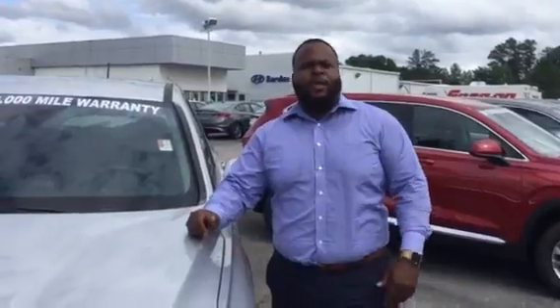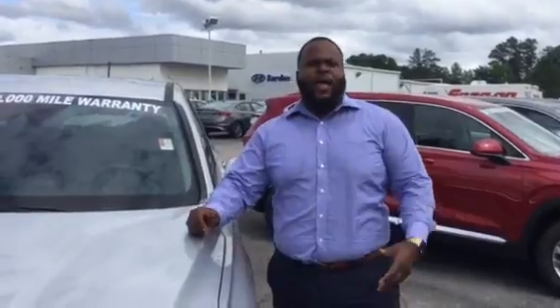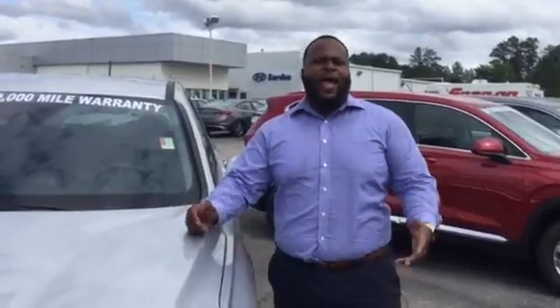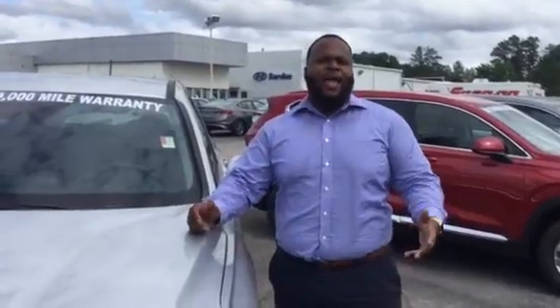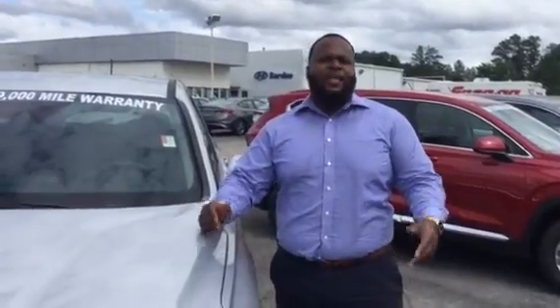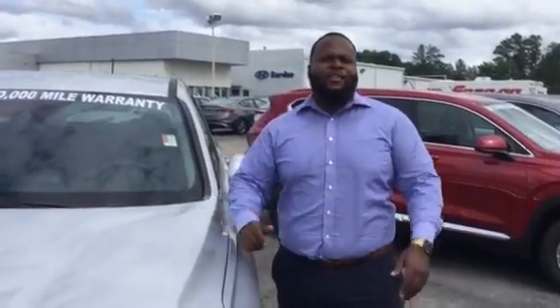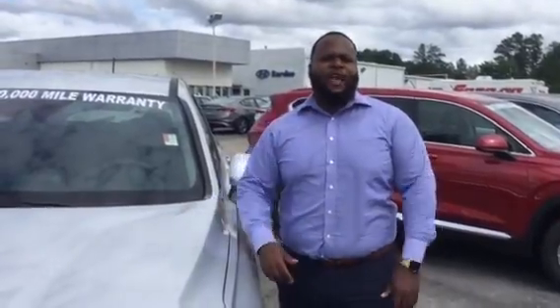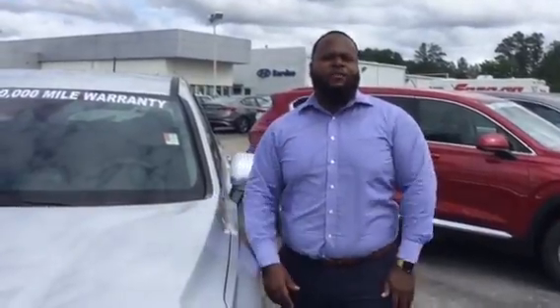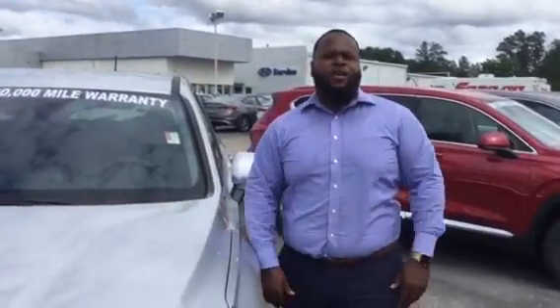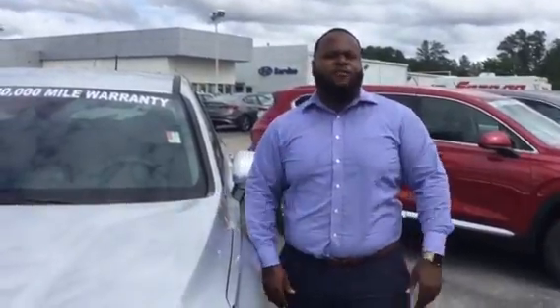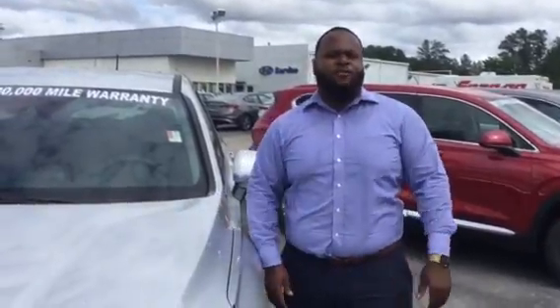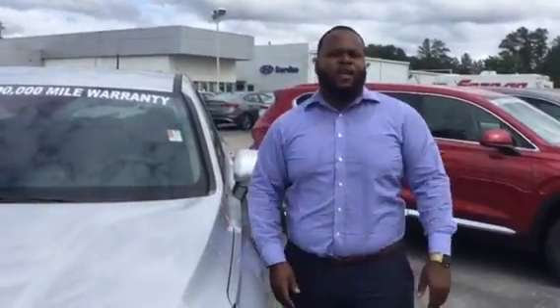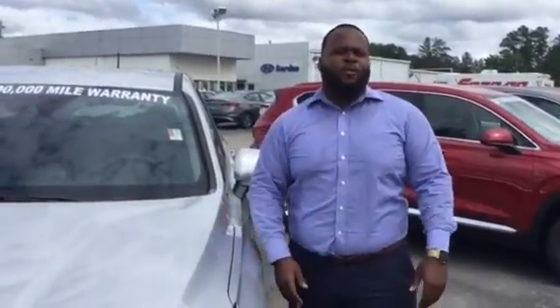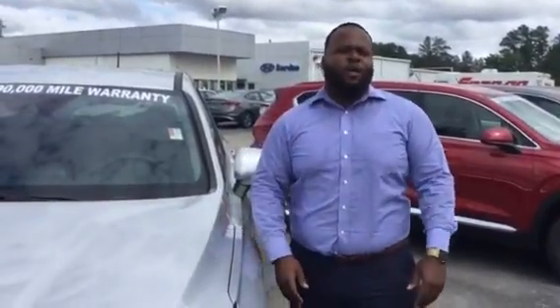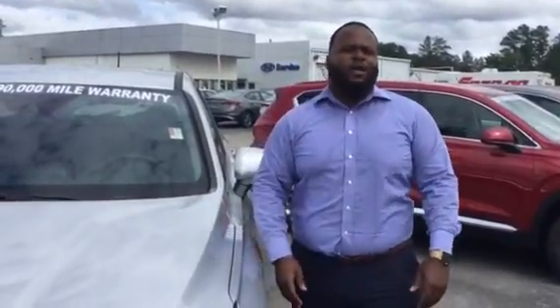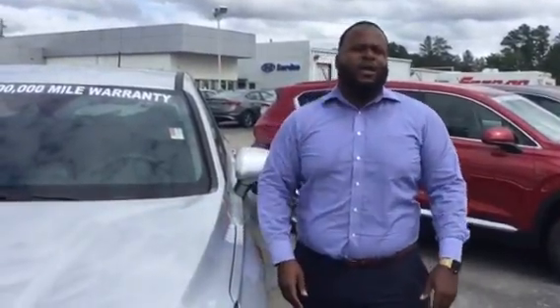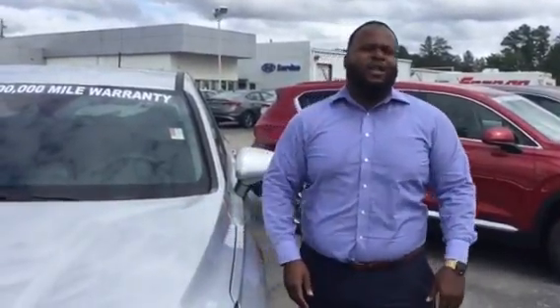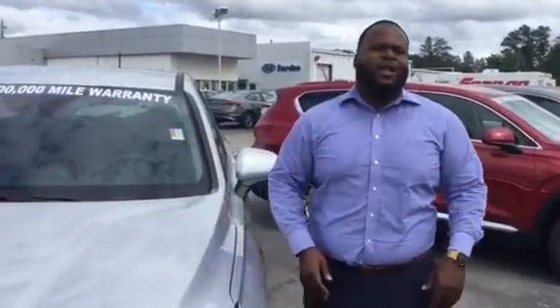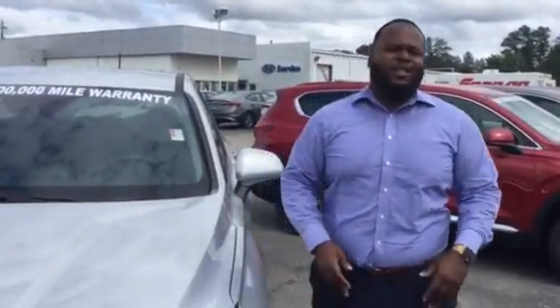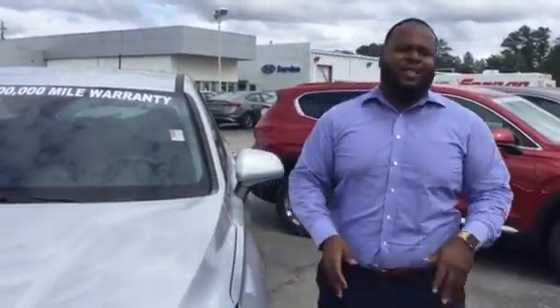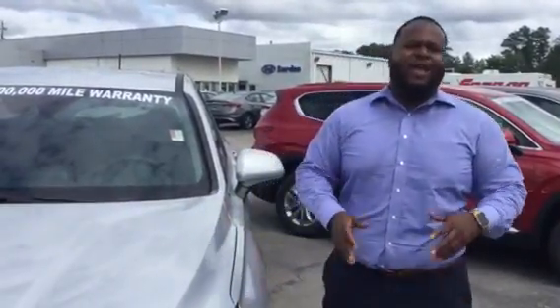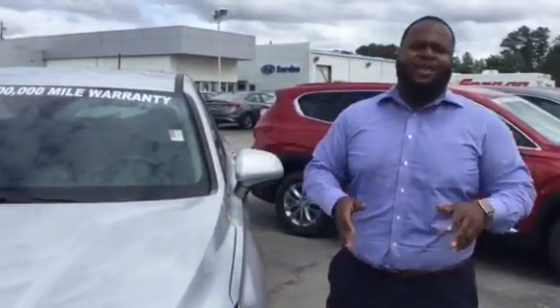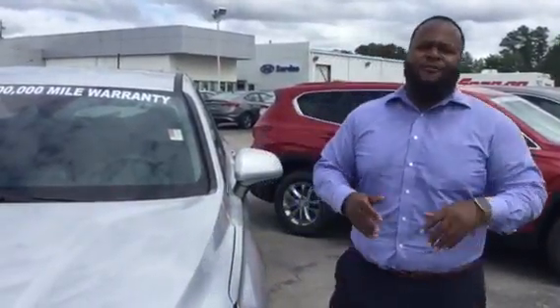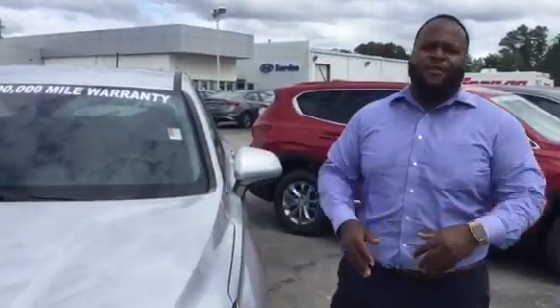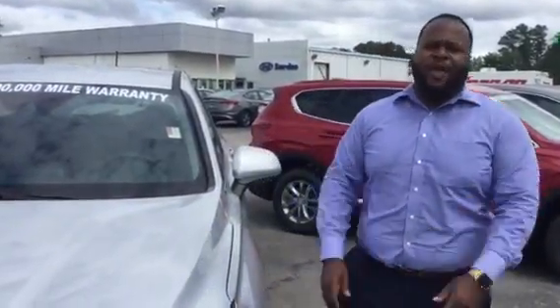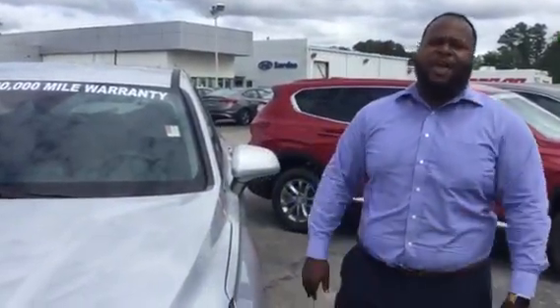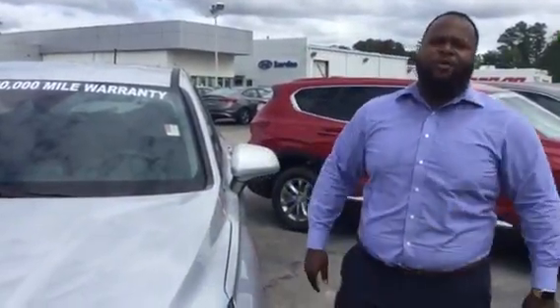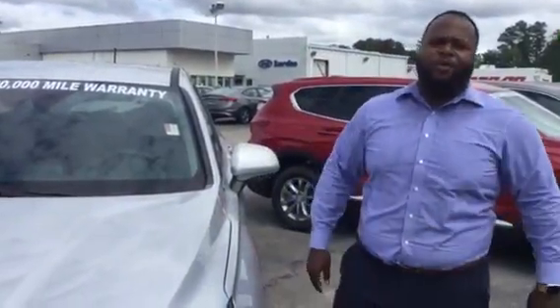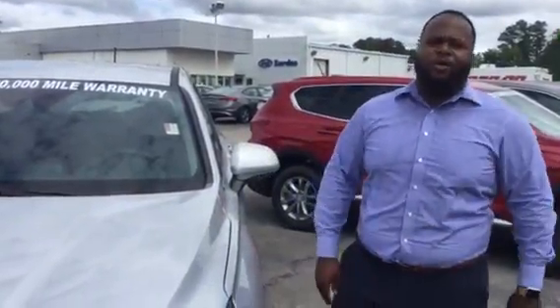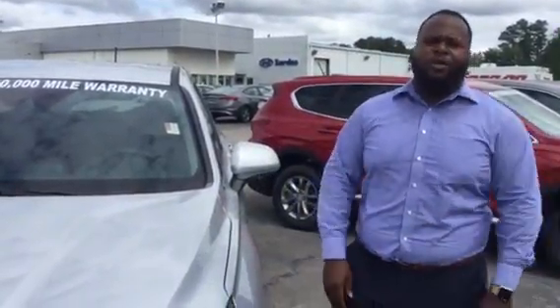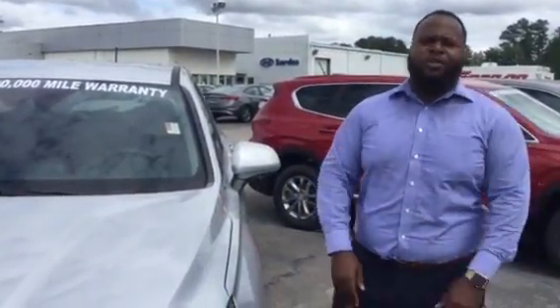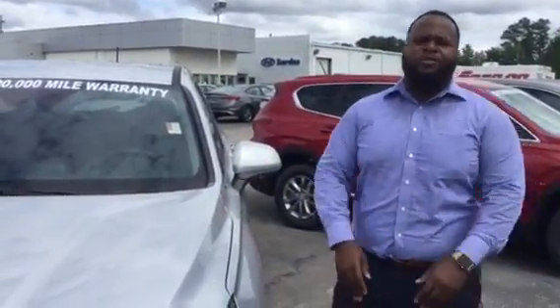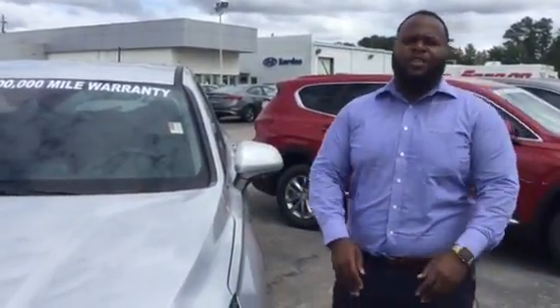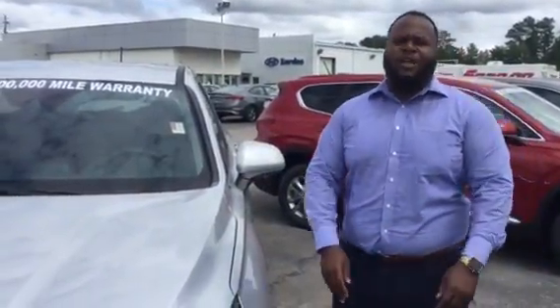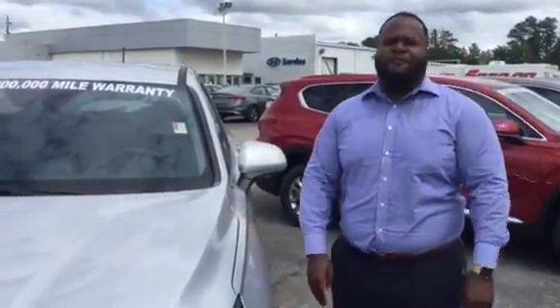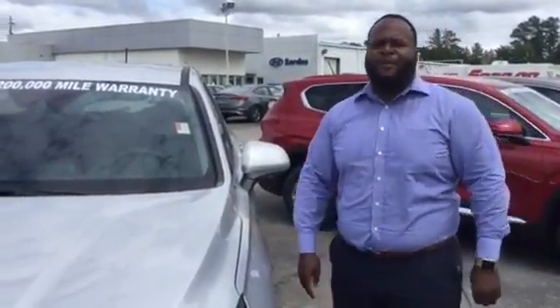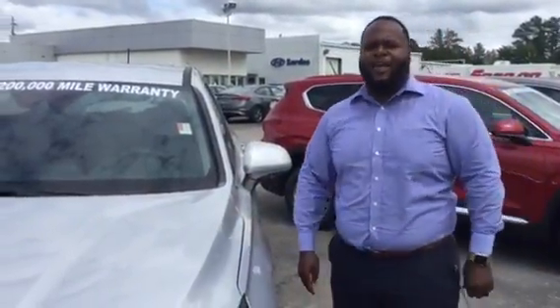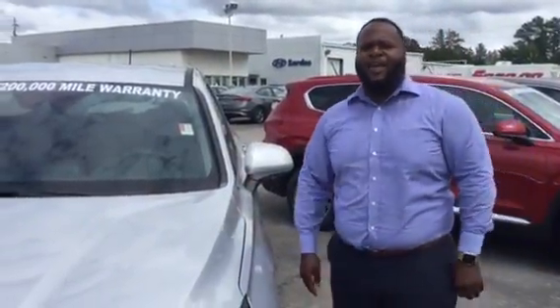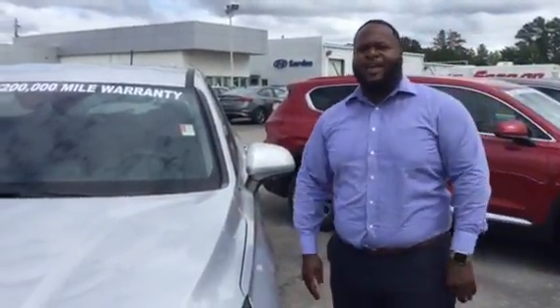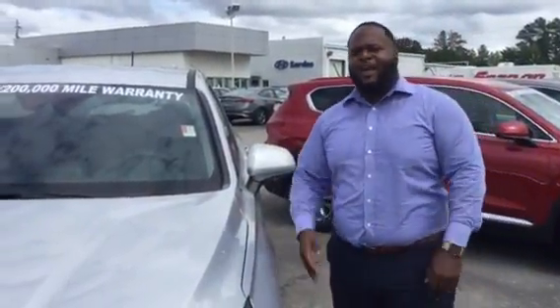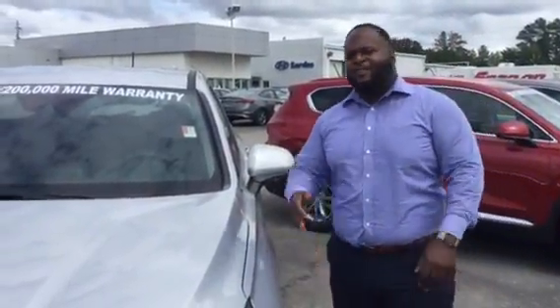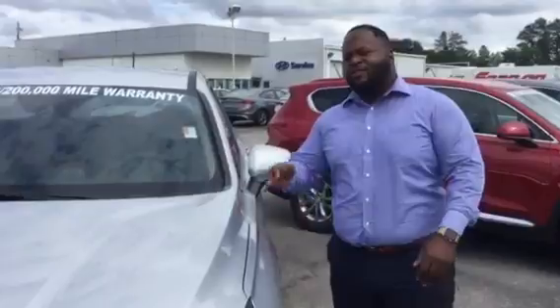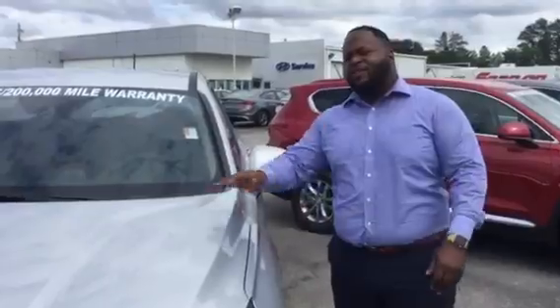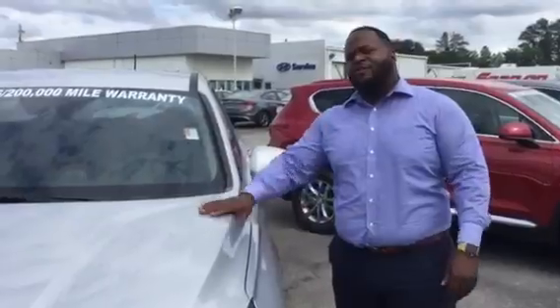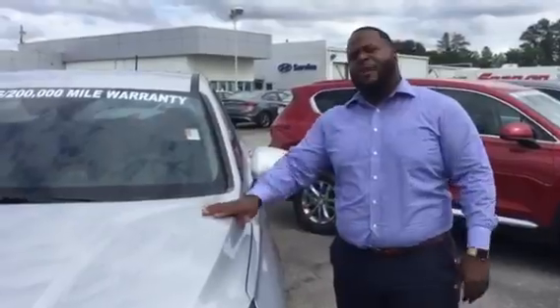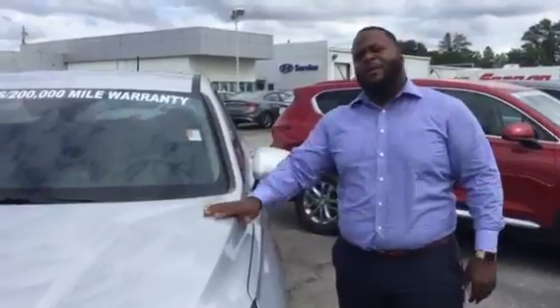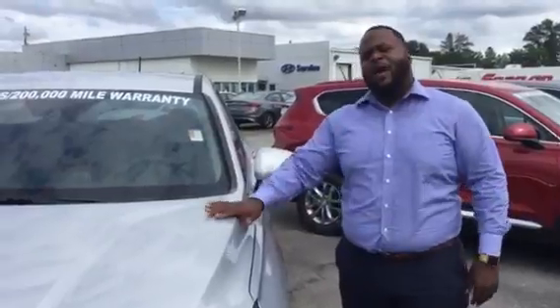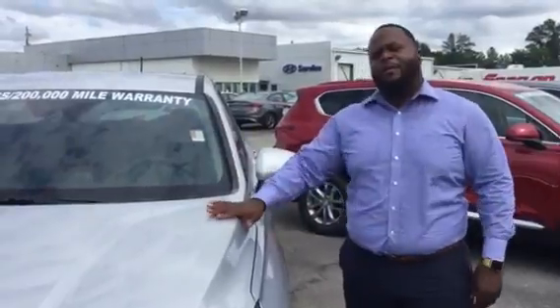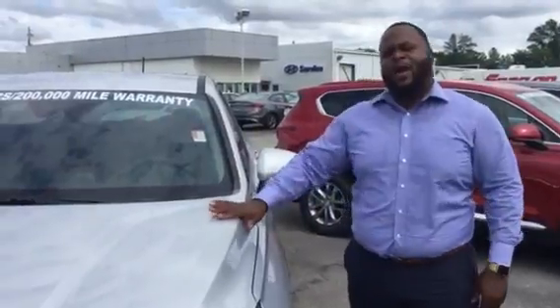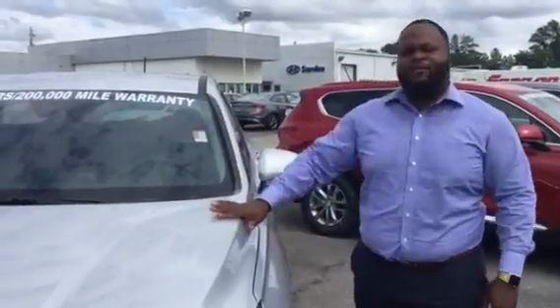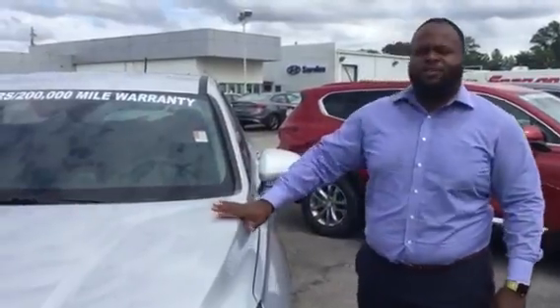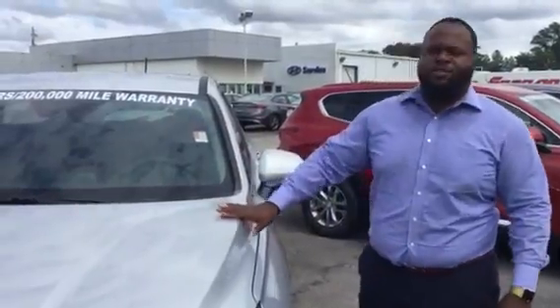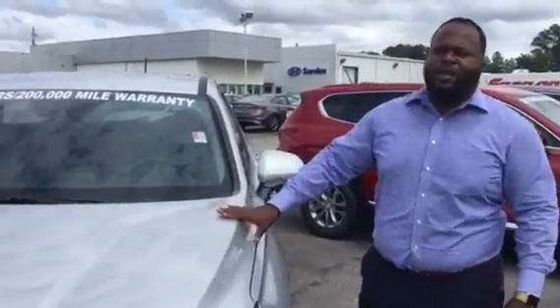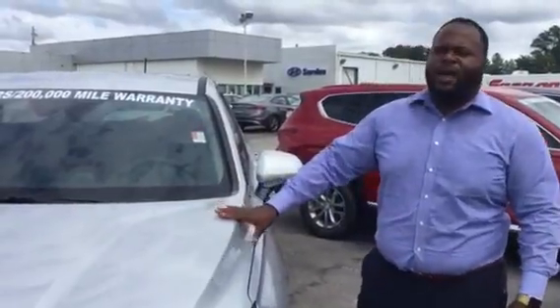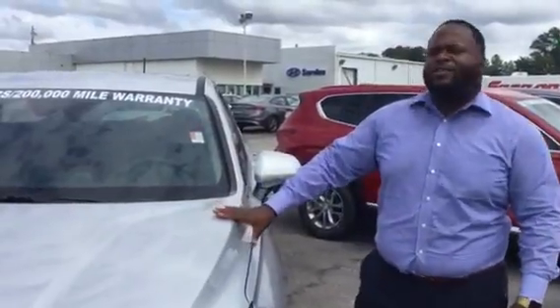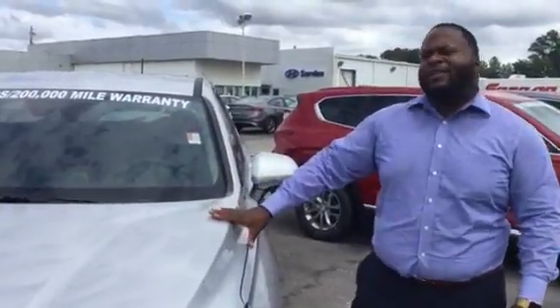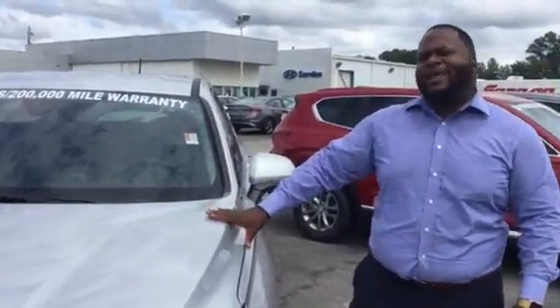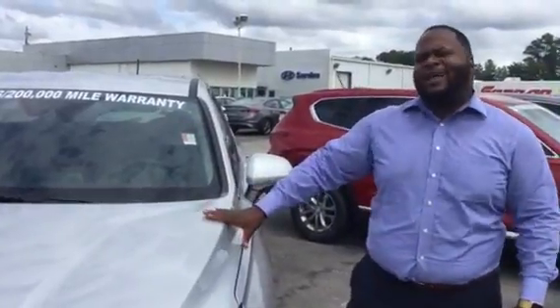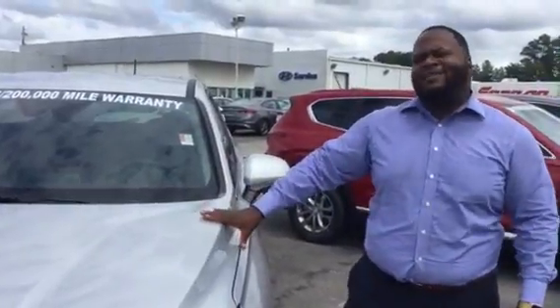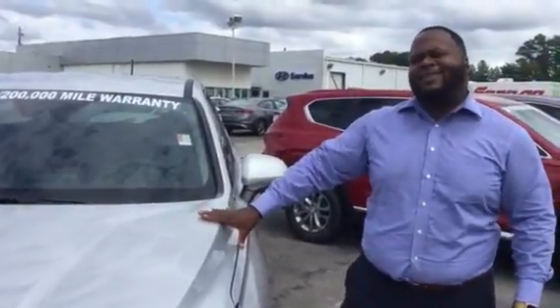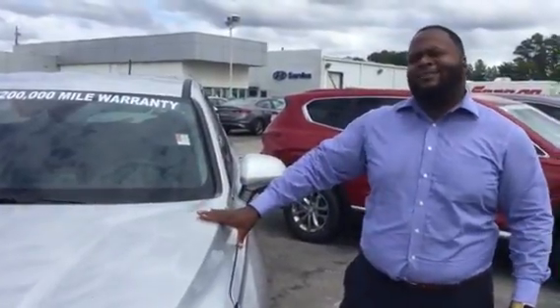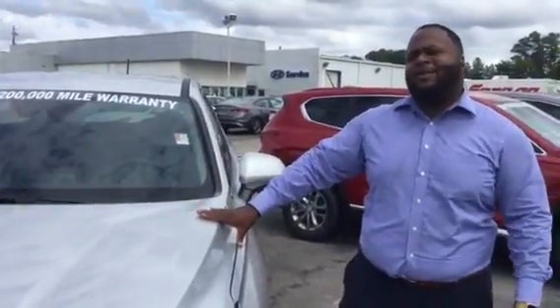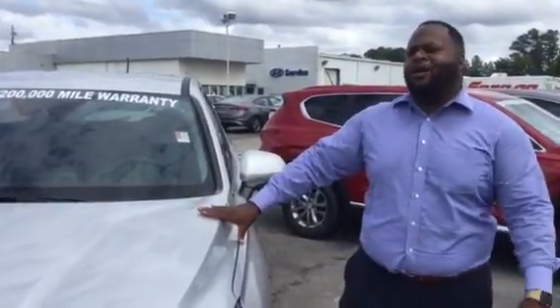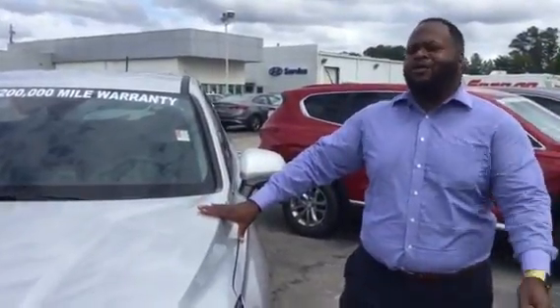Hey, Xavier here from Tamron Hyundai. Thank you for your inquiry on the new Santa Fe. As you see right behind me, I have a 2019 model.